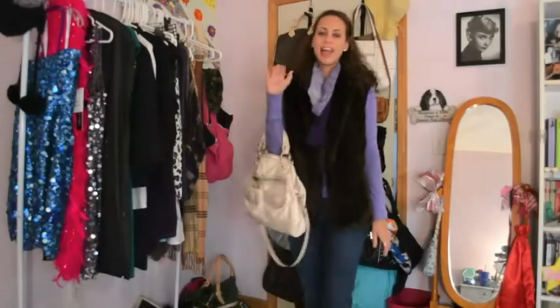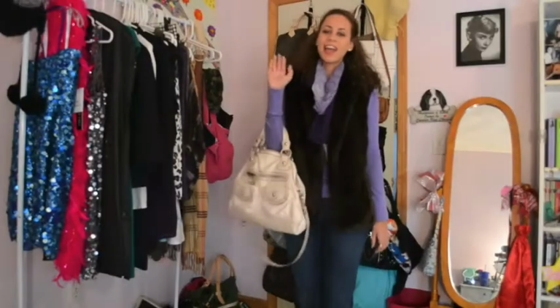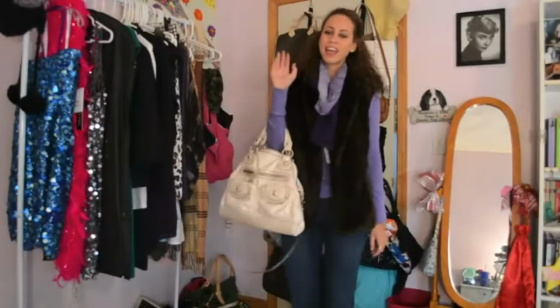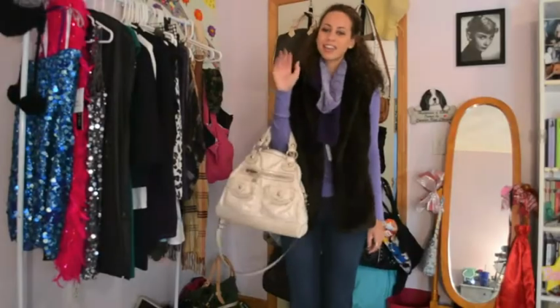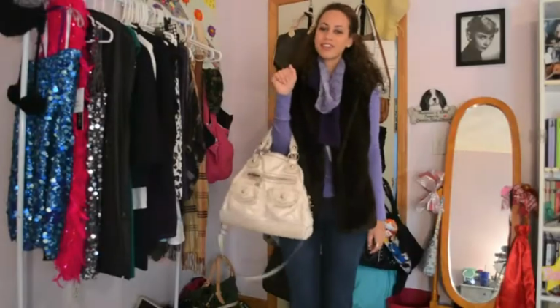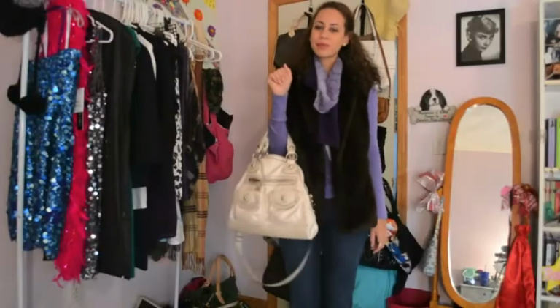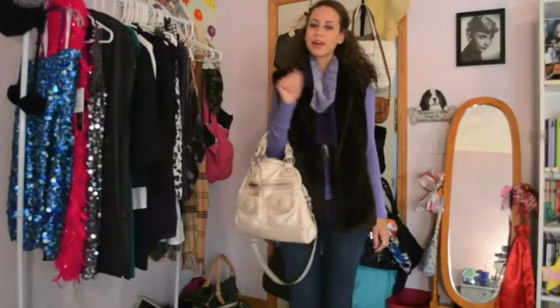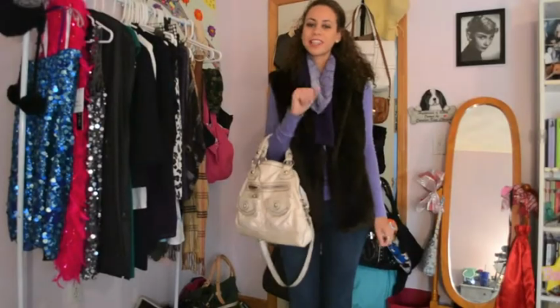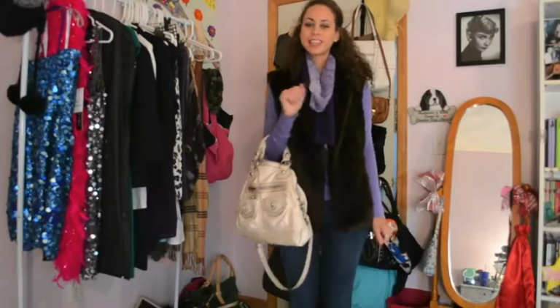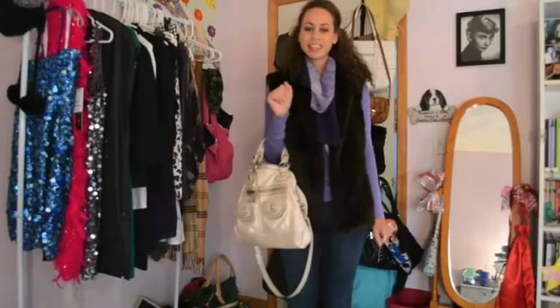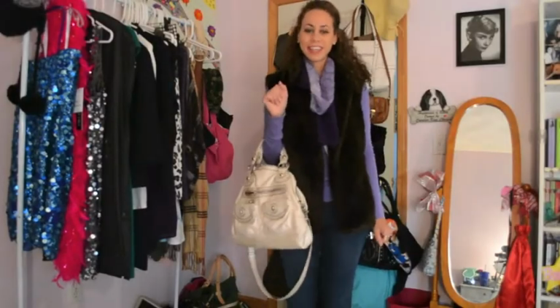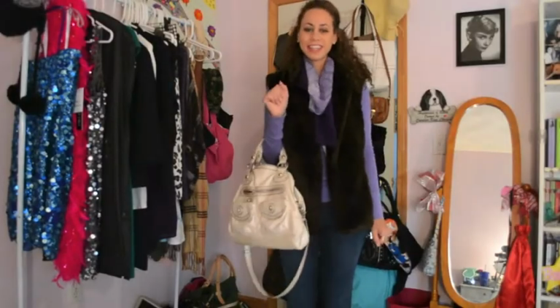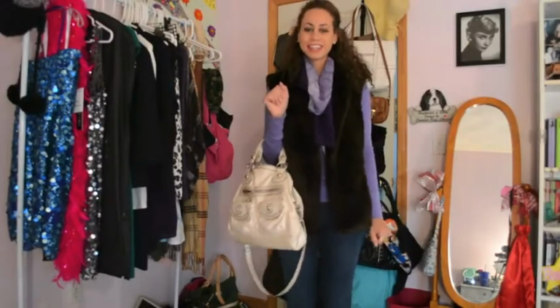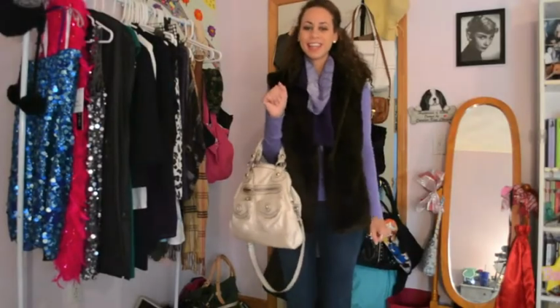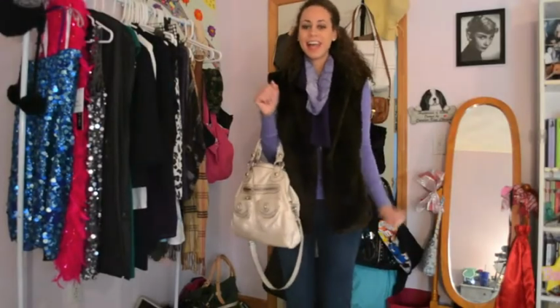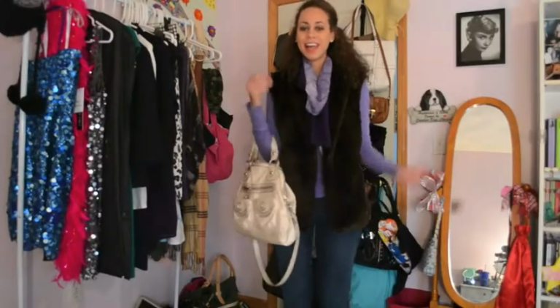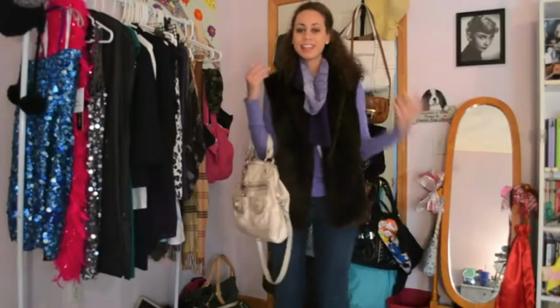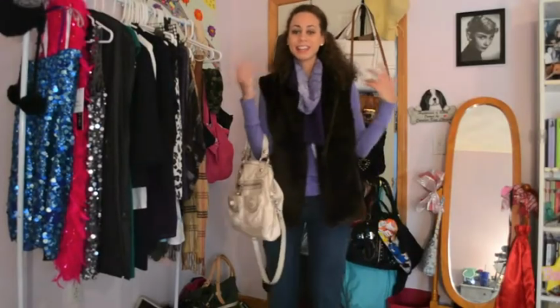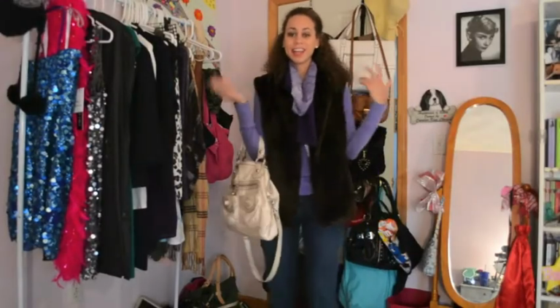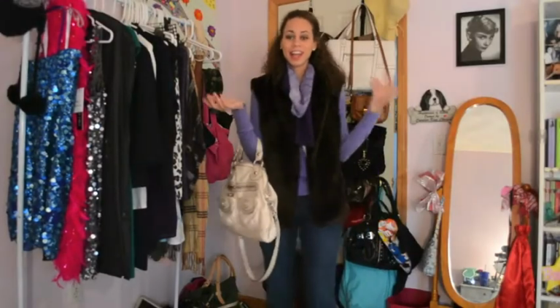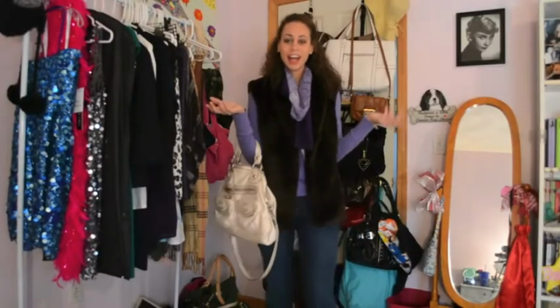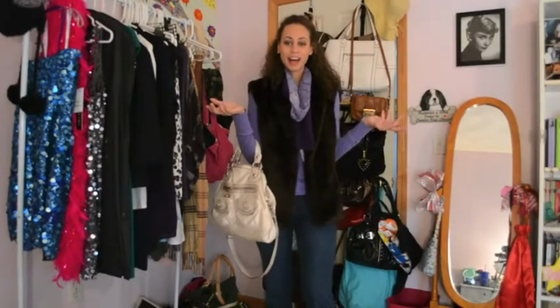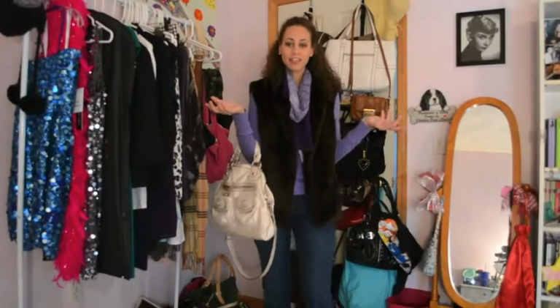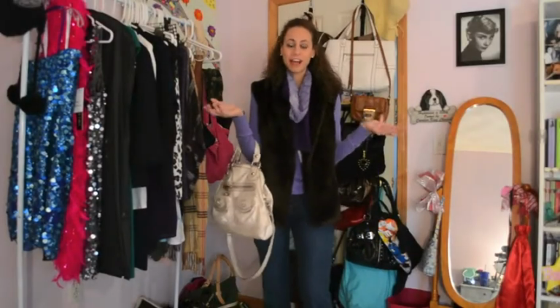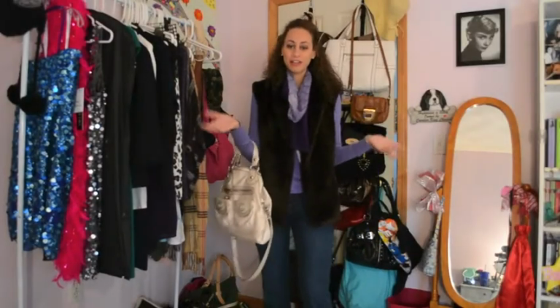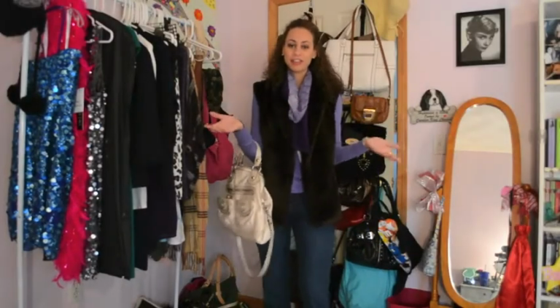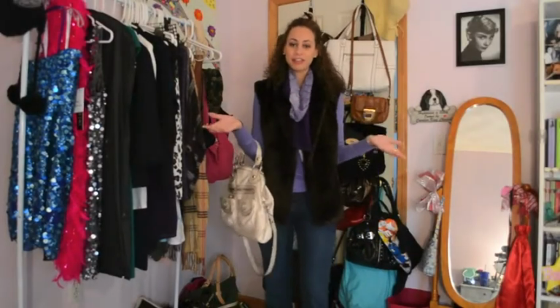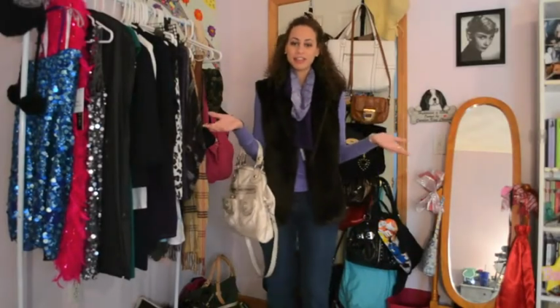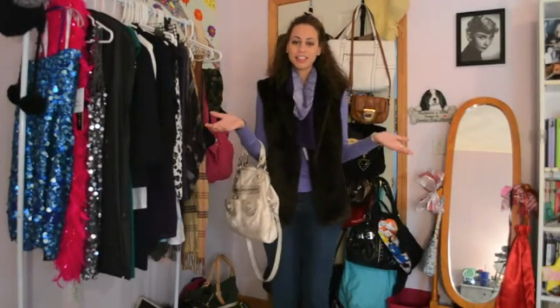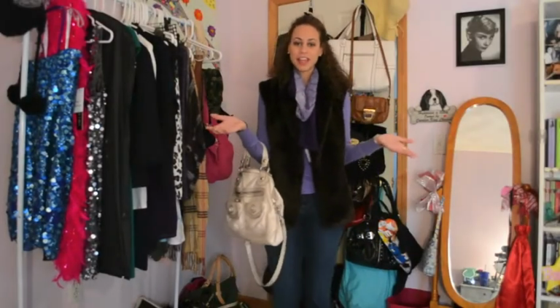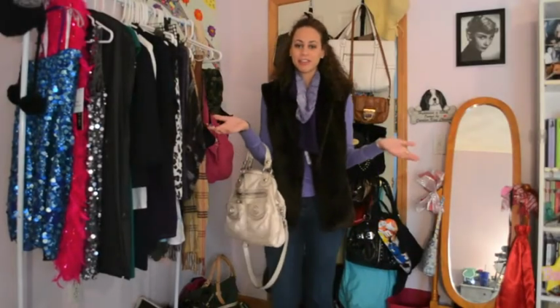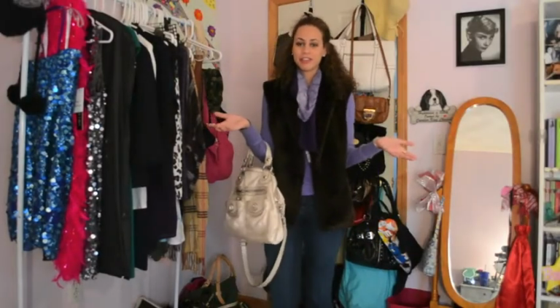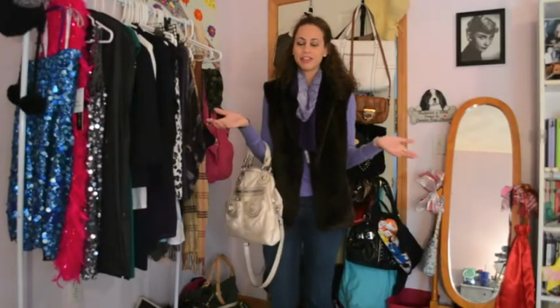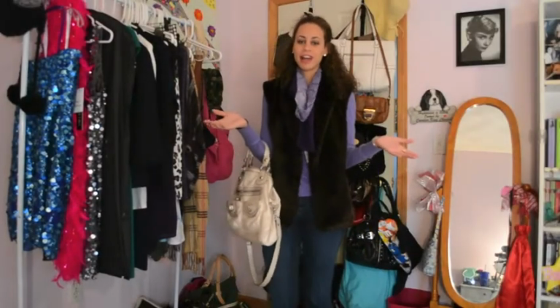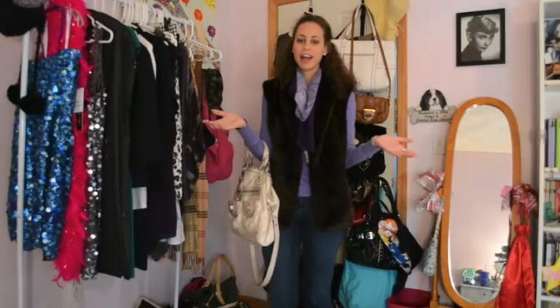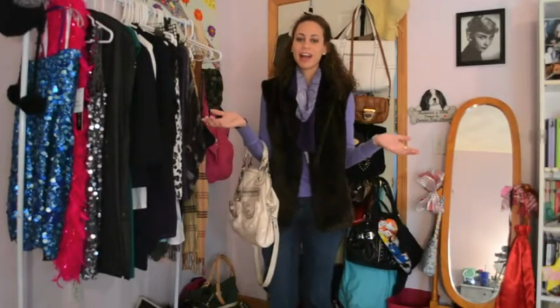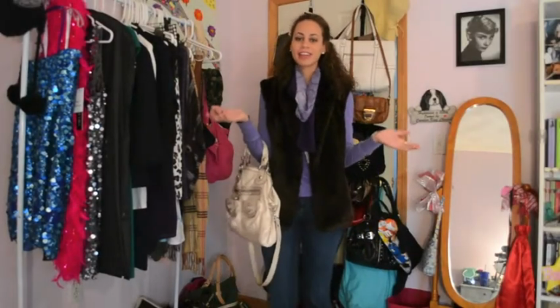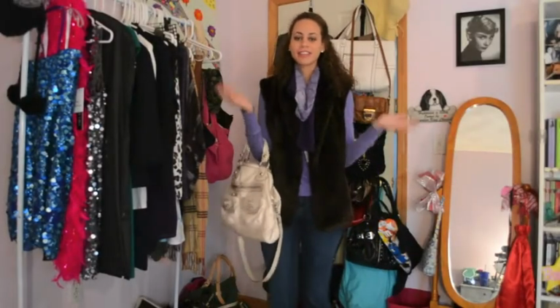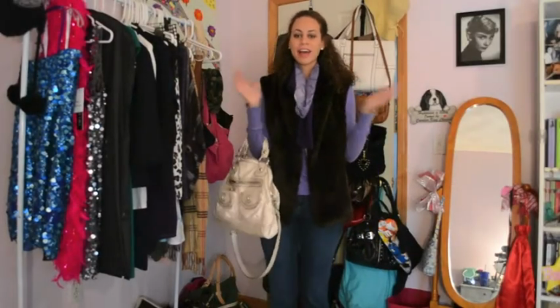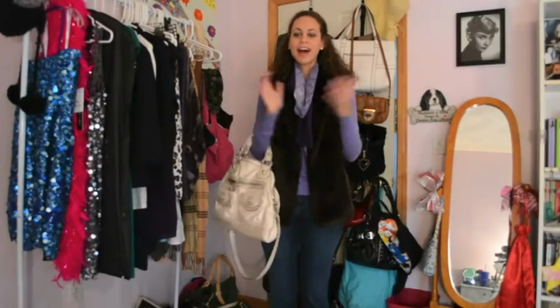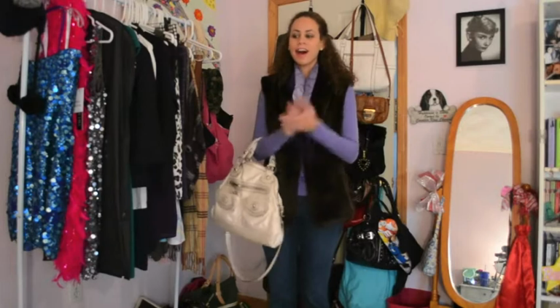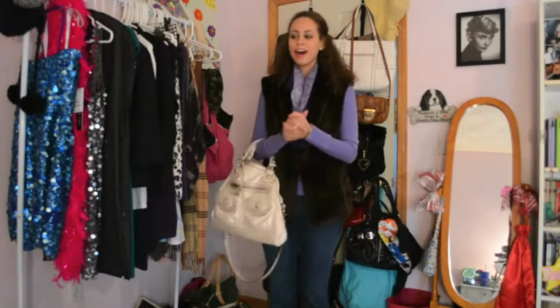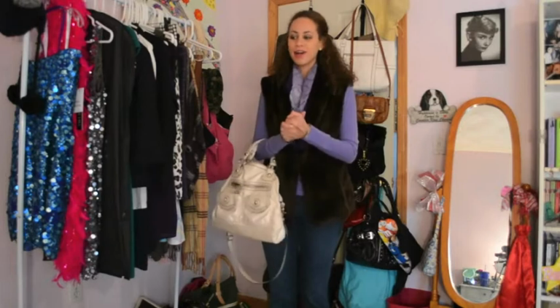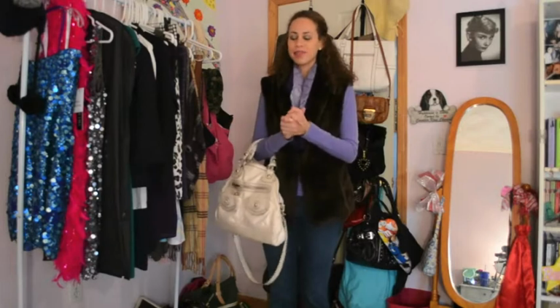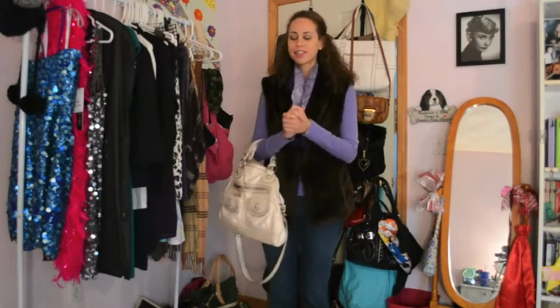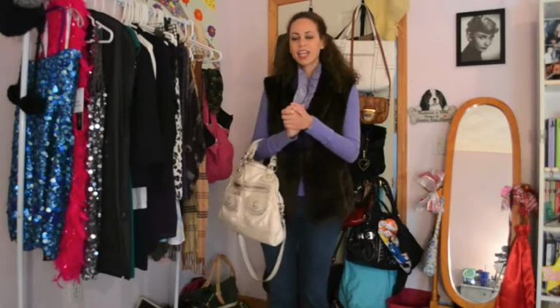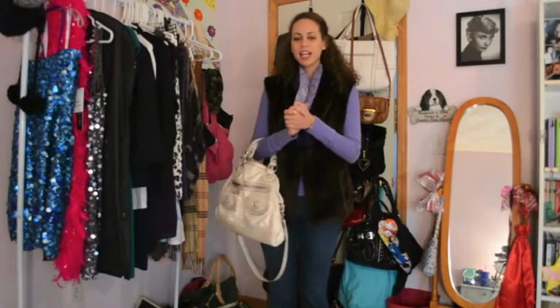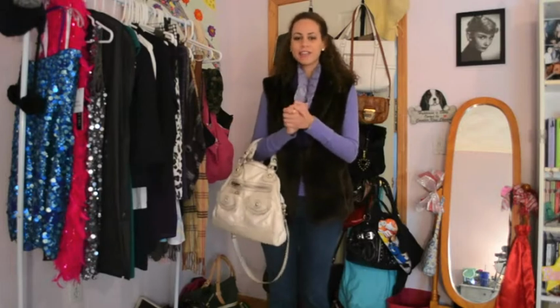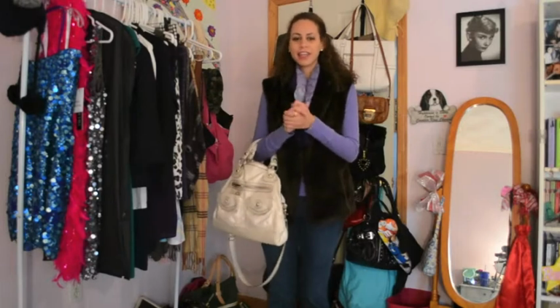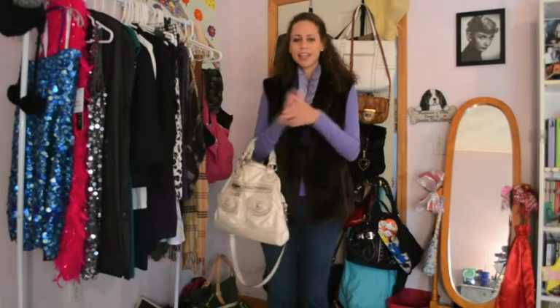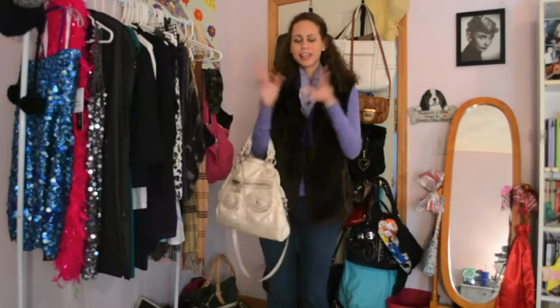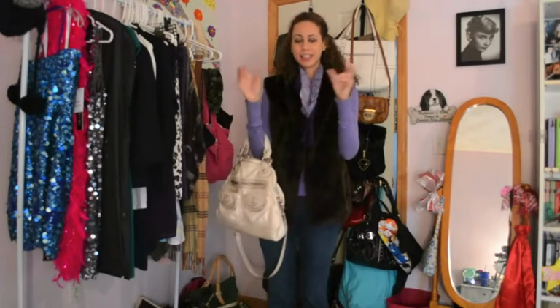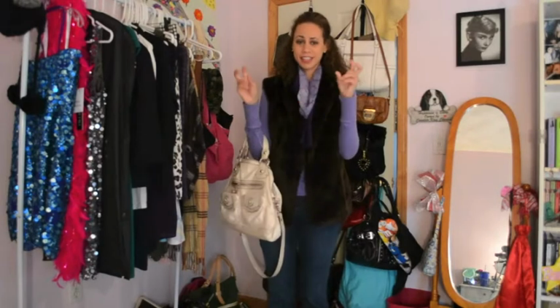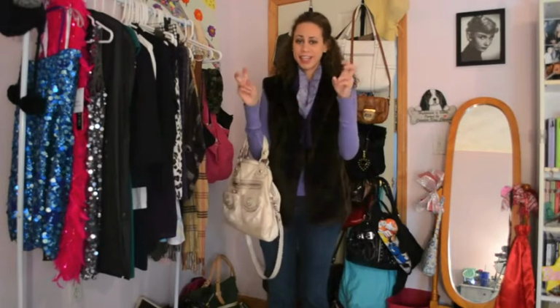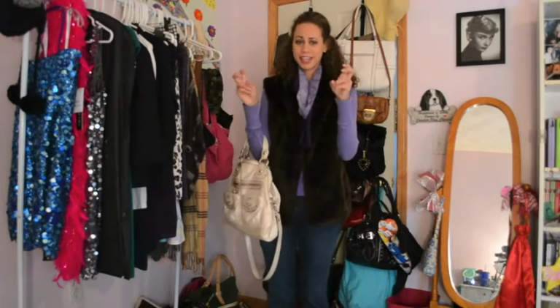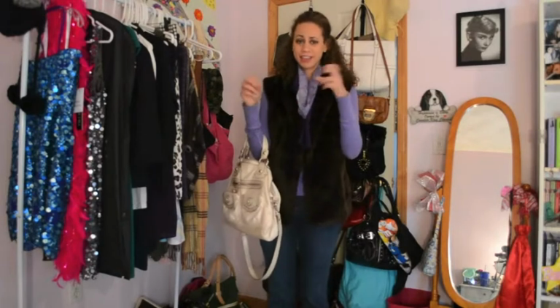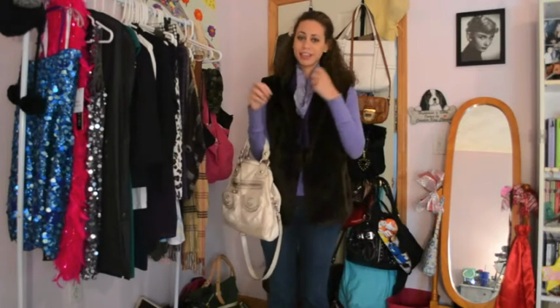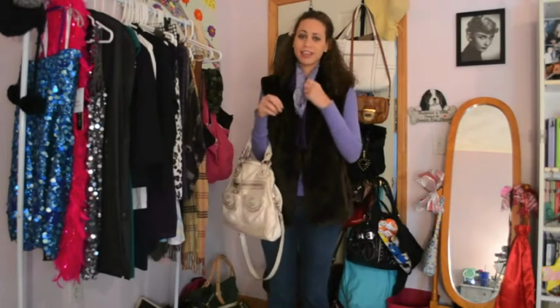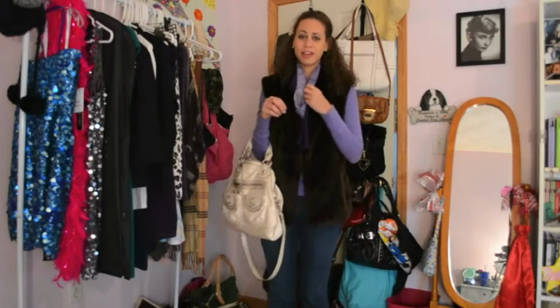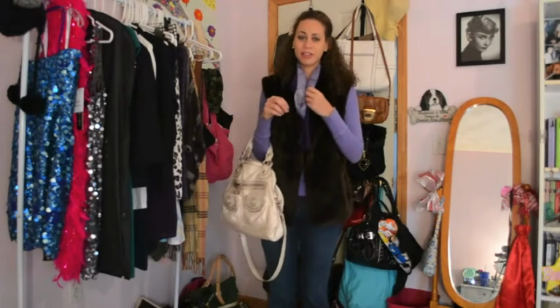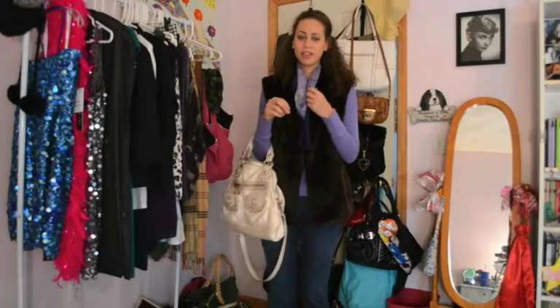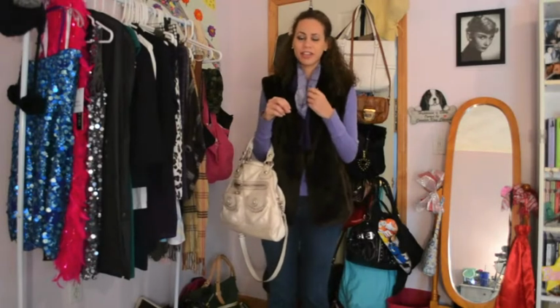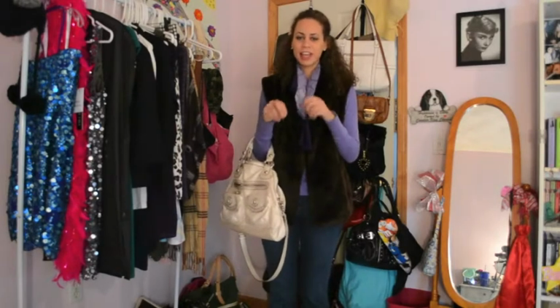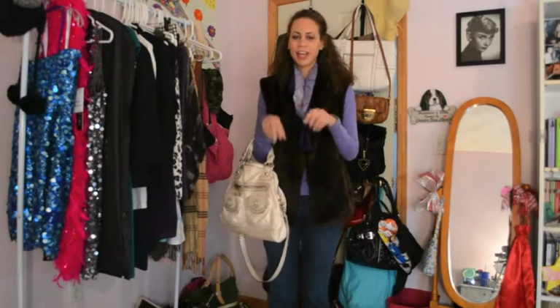Hey everyone, it's Liz and today I have an outfit of the day for you guys. This is kind of like a styling outfit of the day.